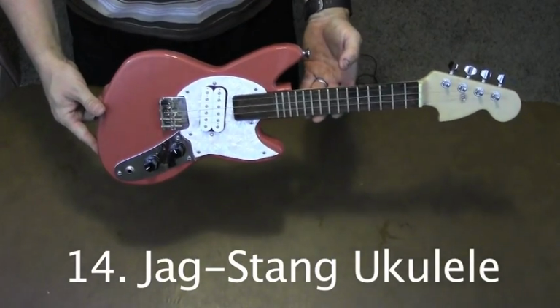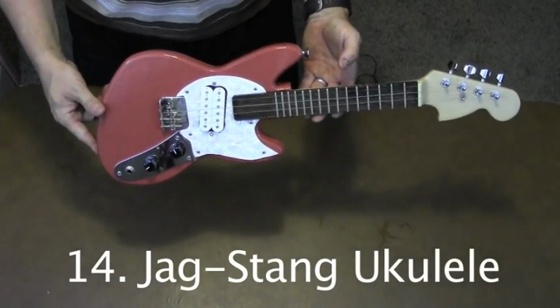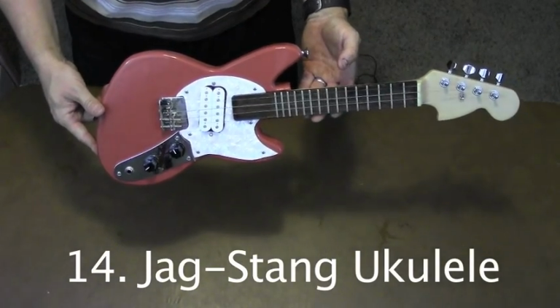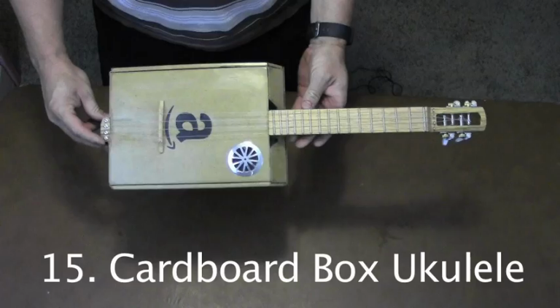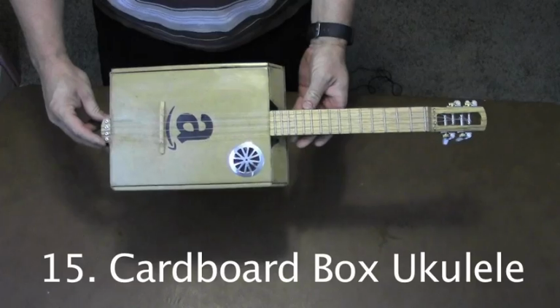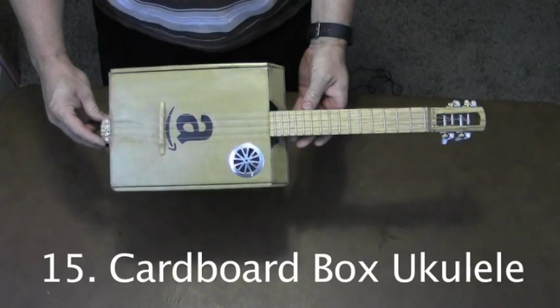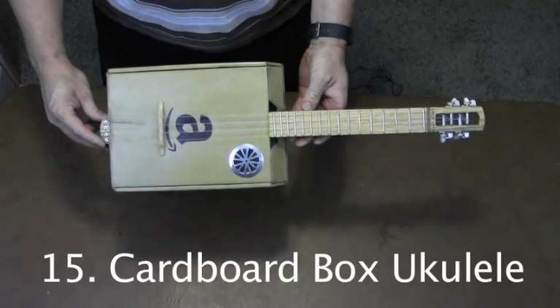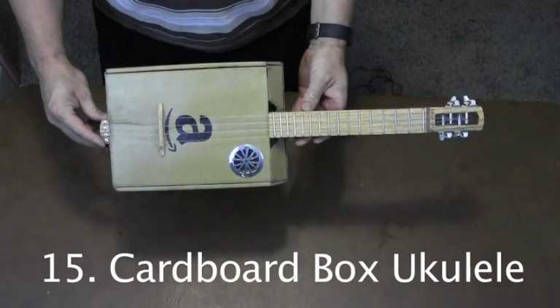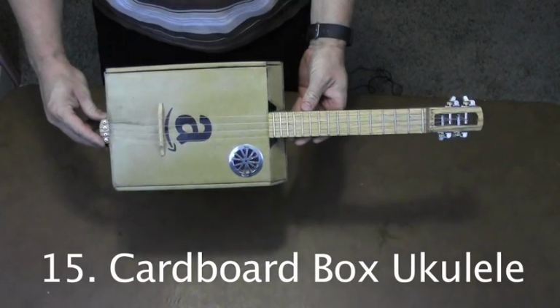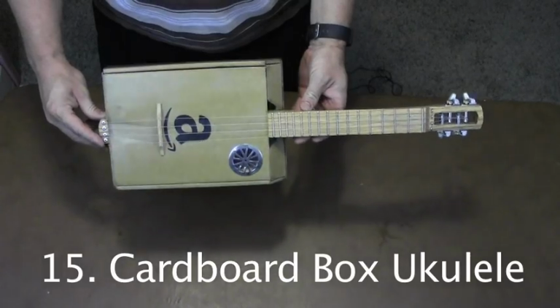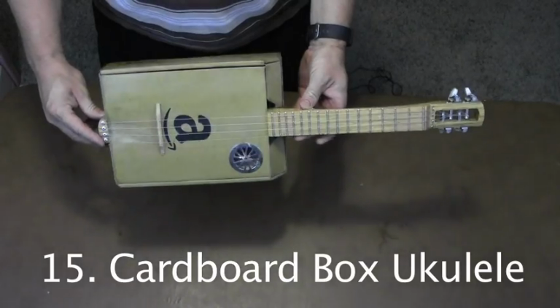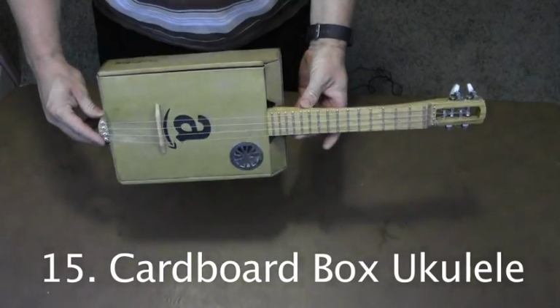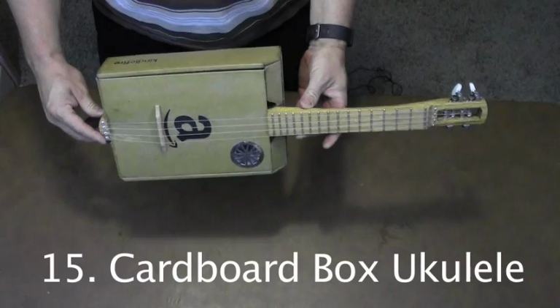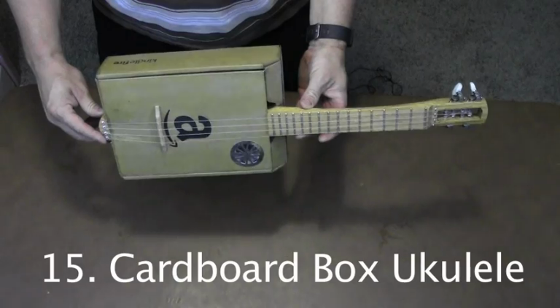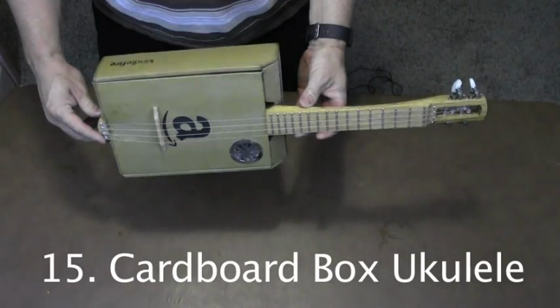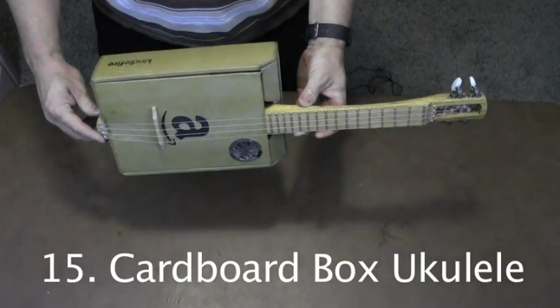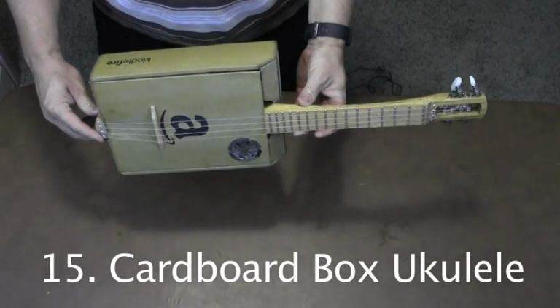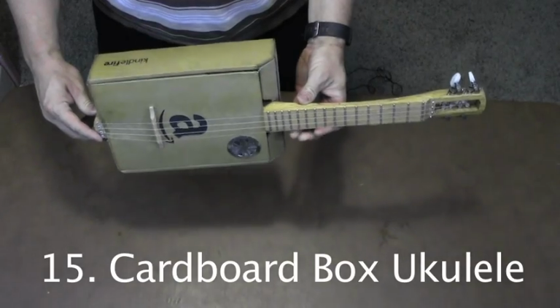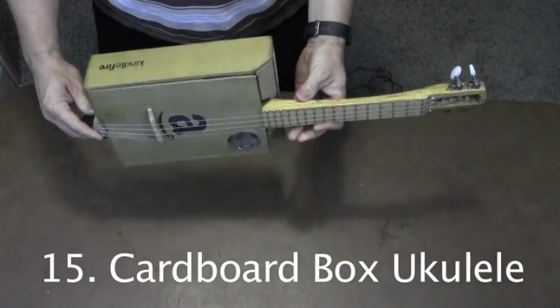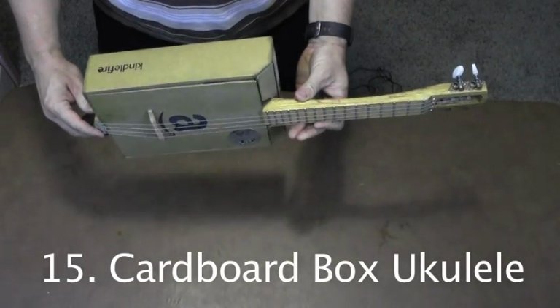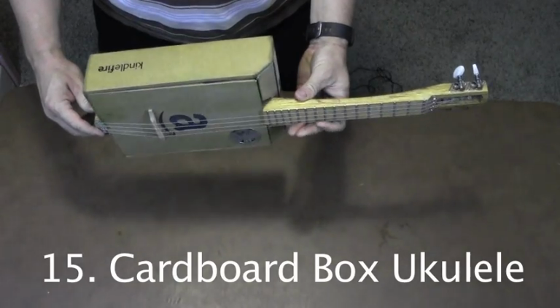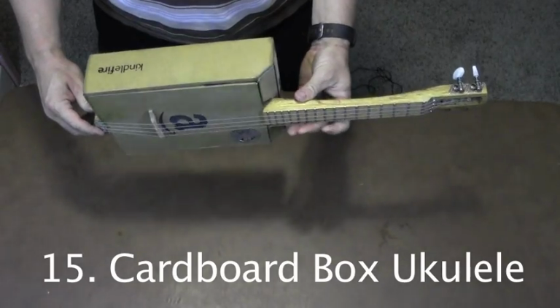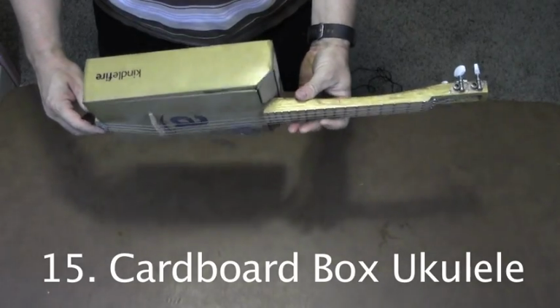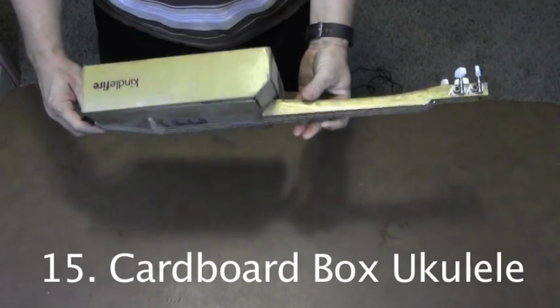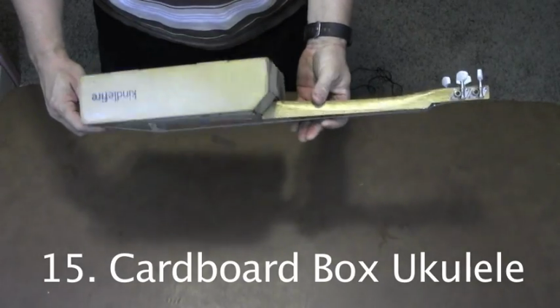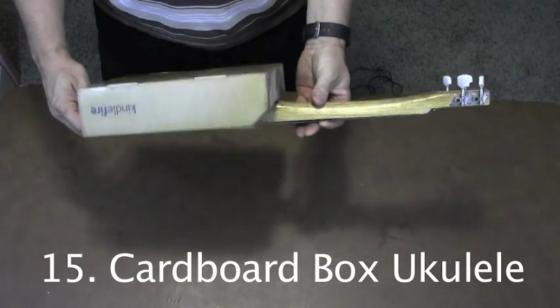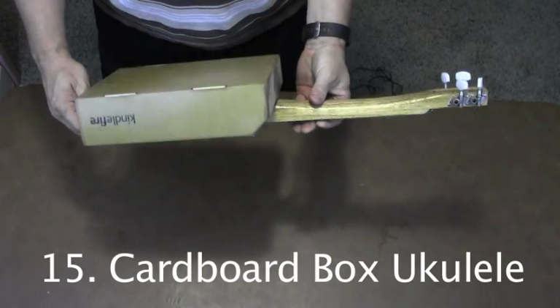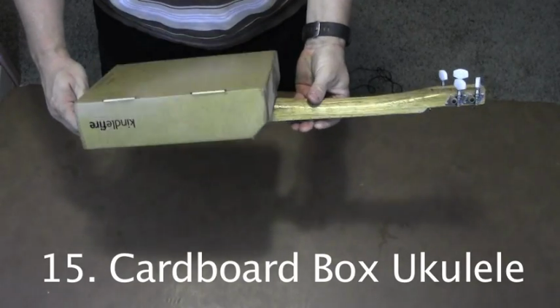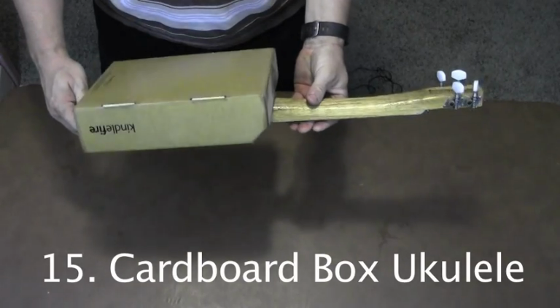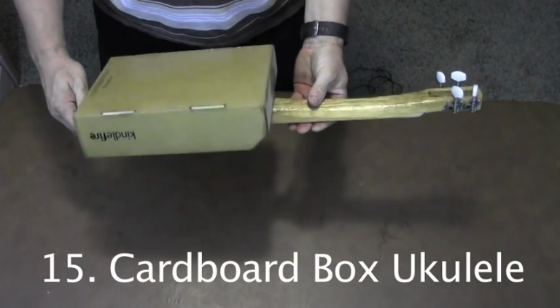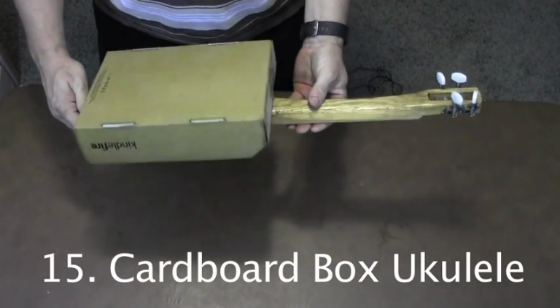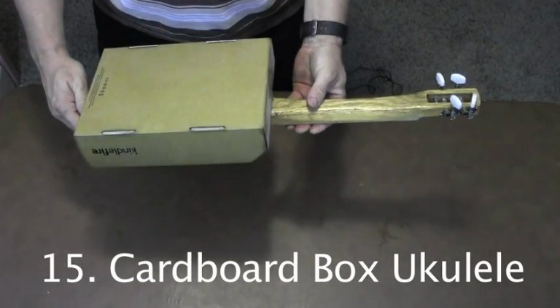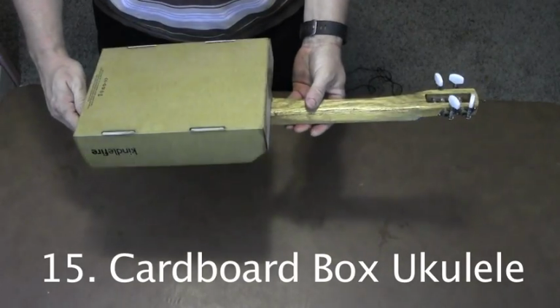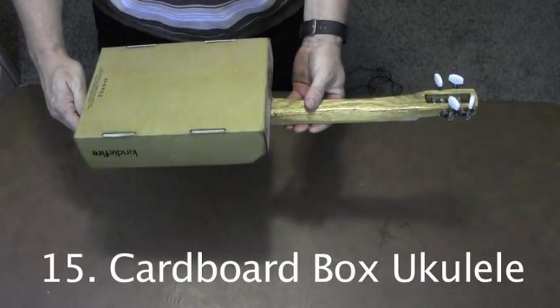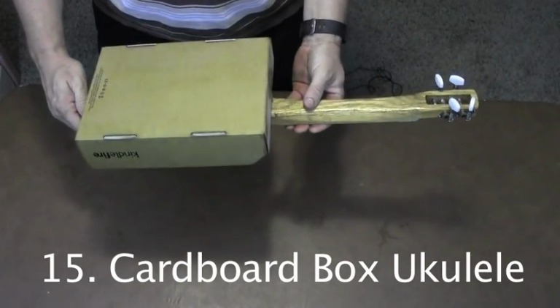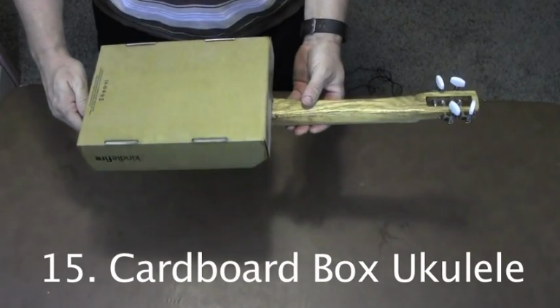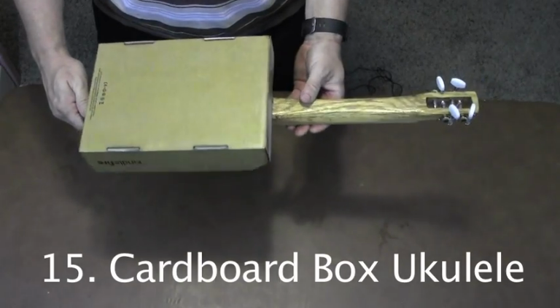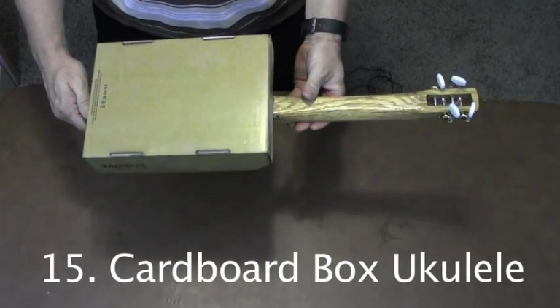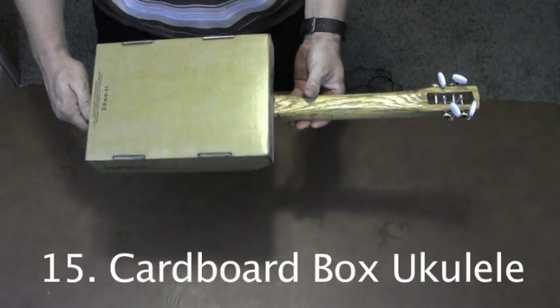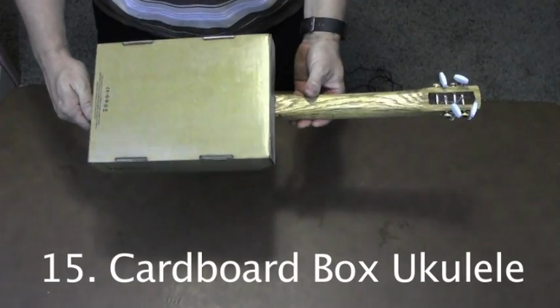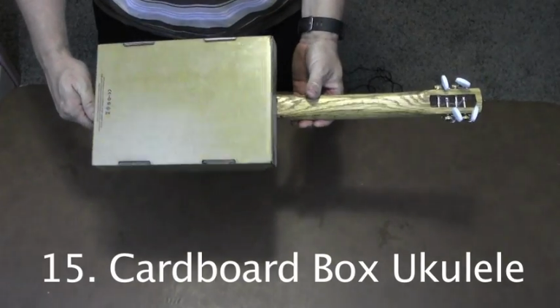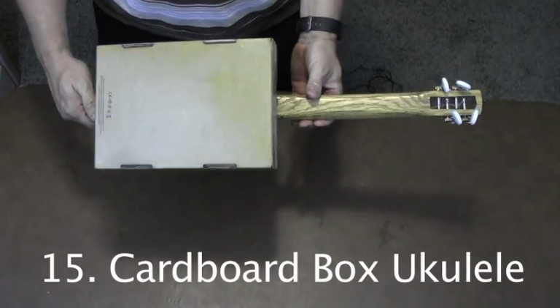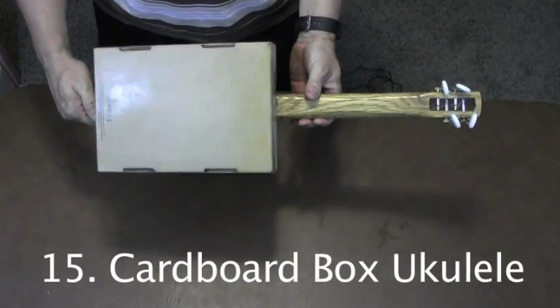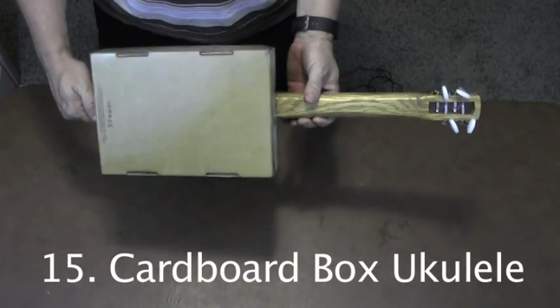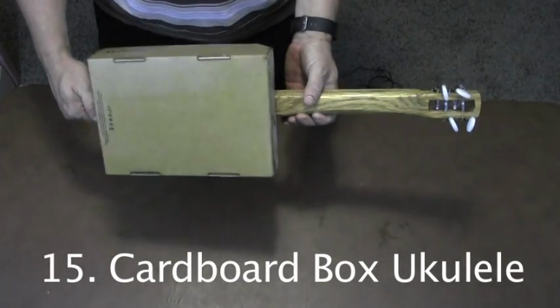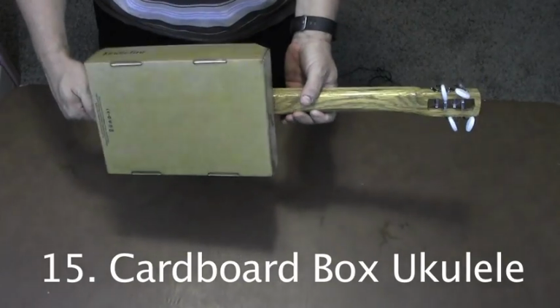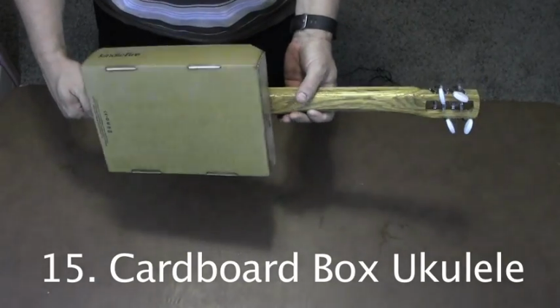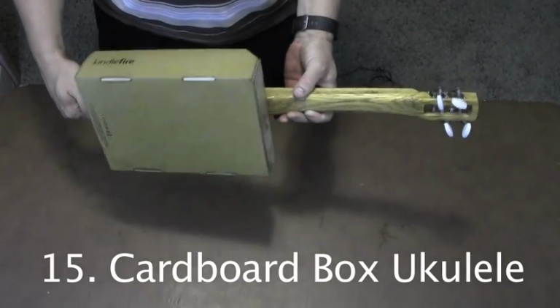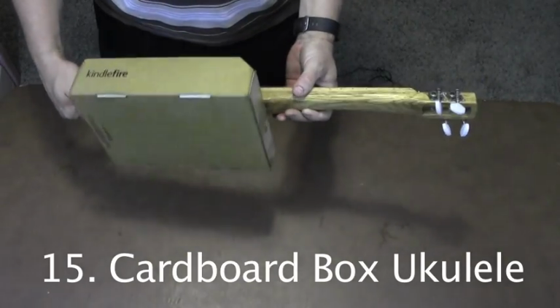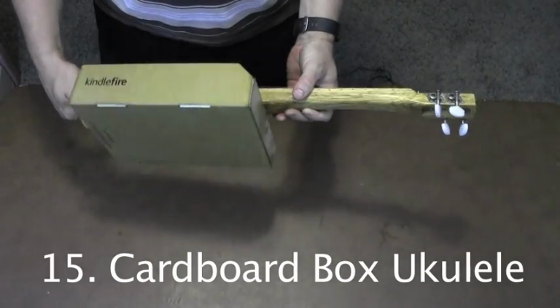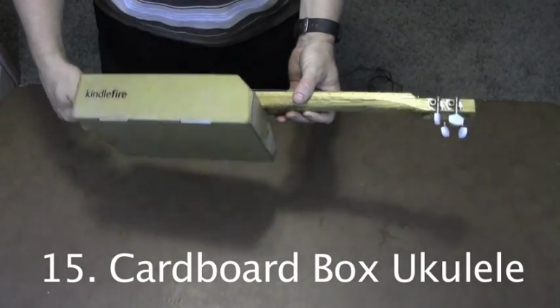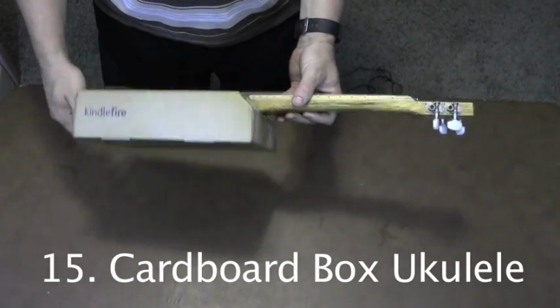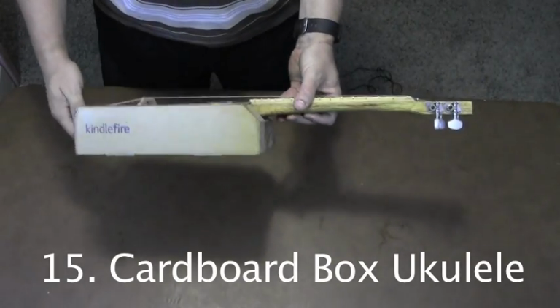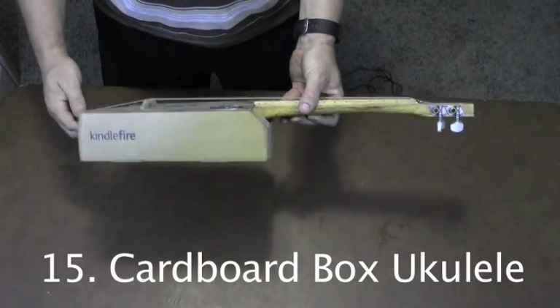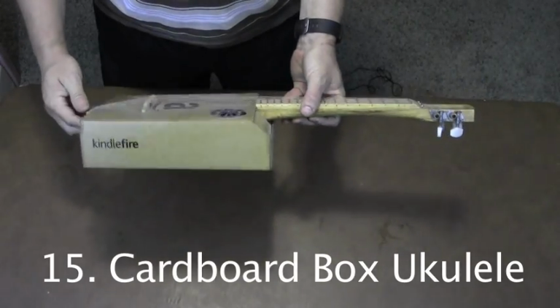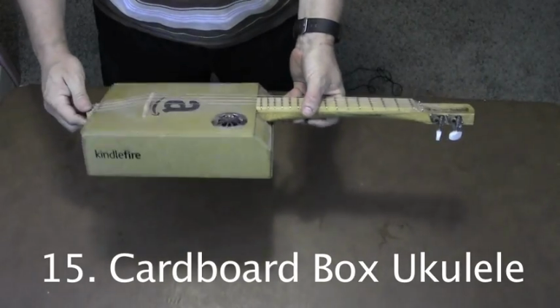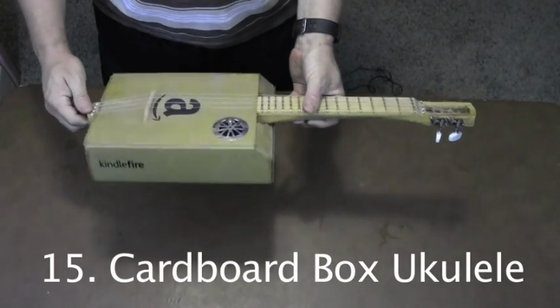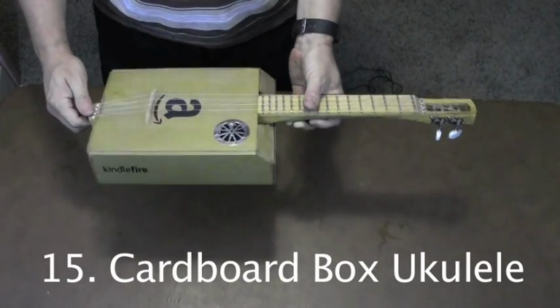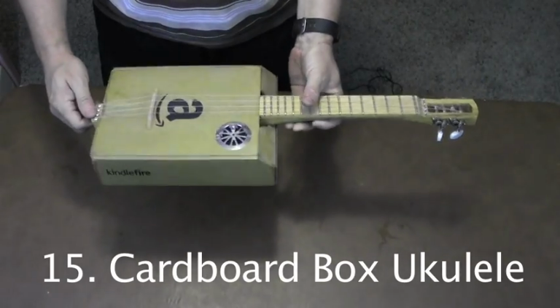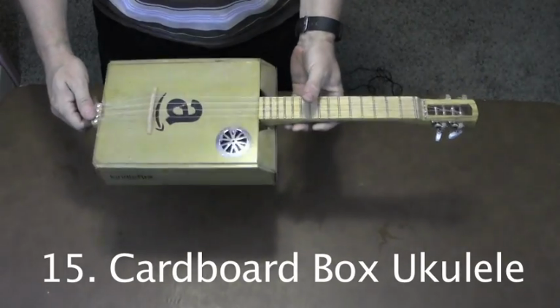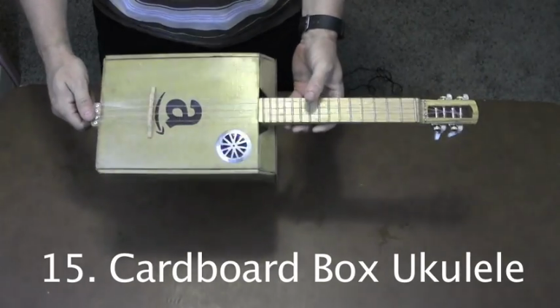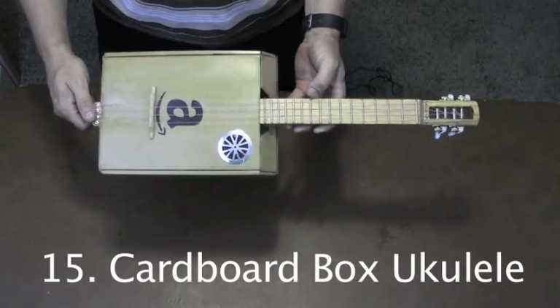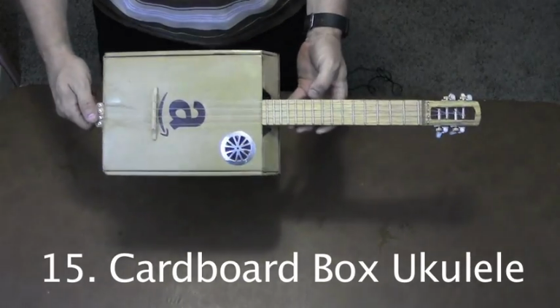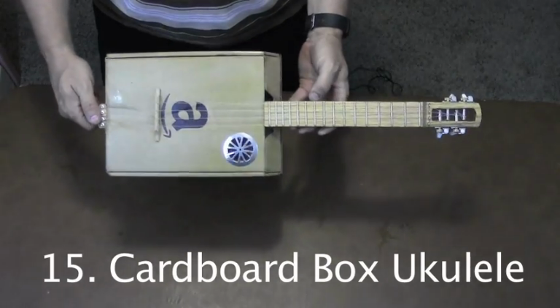I made this ukulele out of a cardboard box to see how it would sound. Turns out it sounds okay.